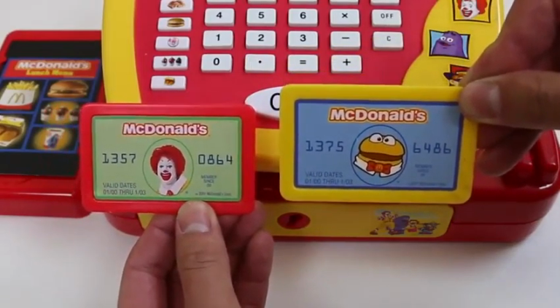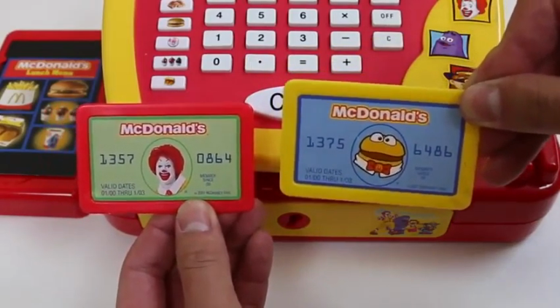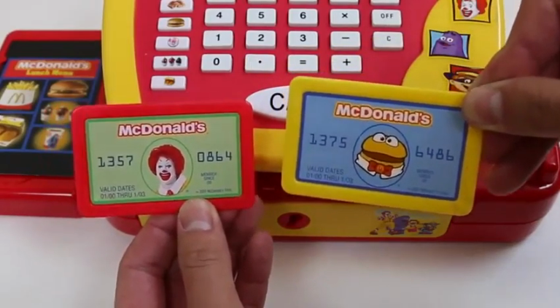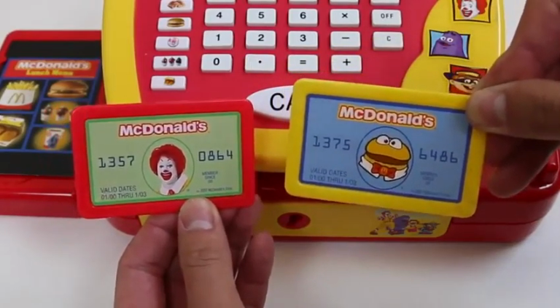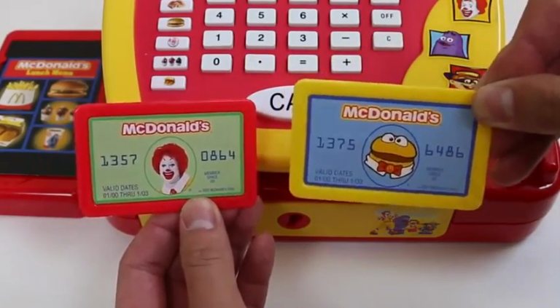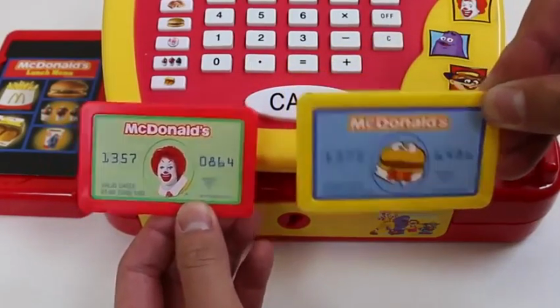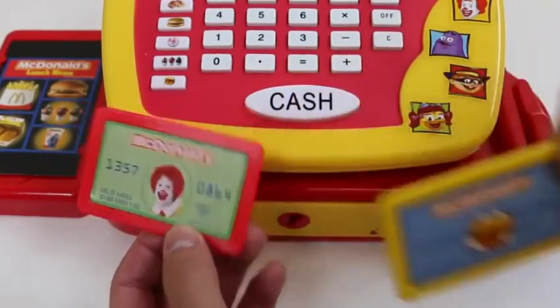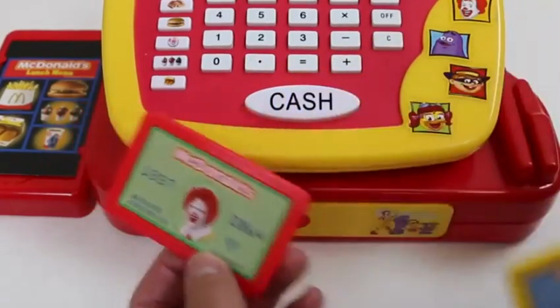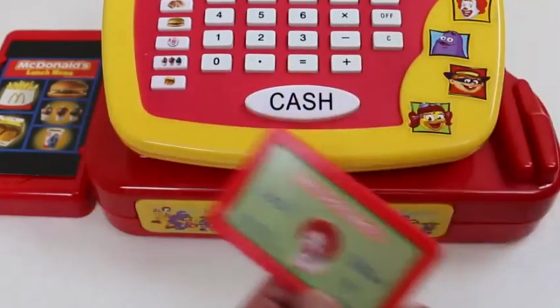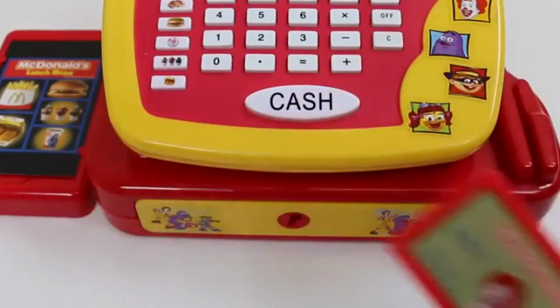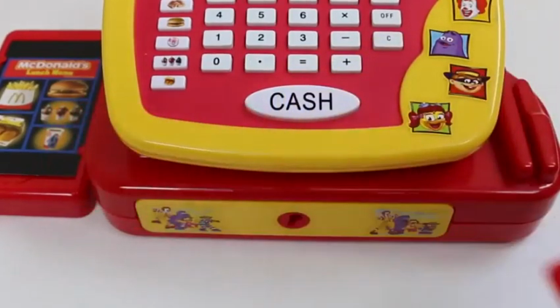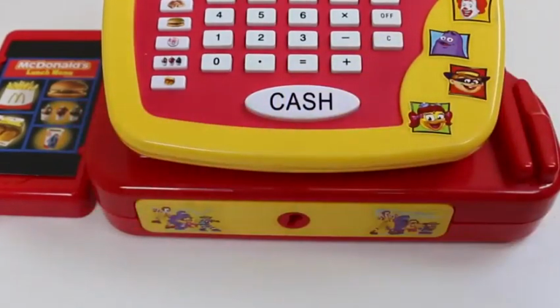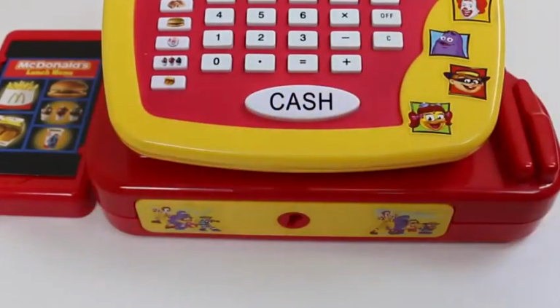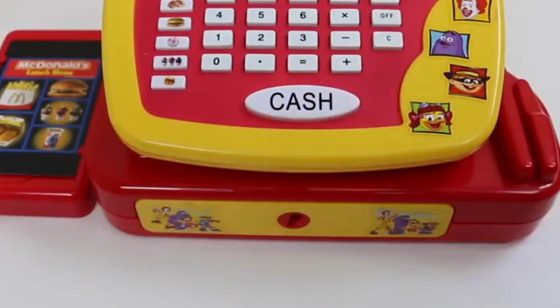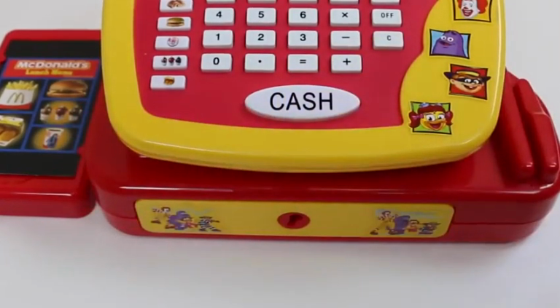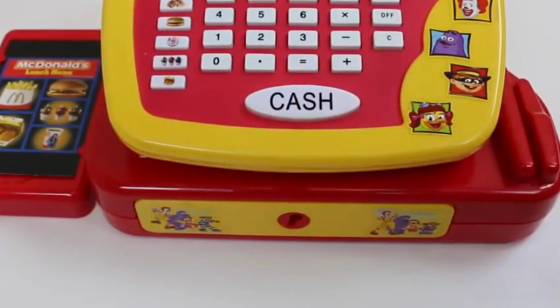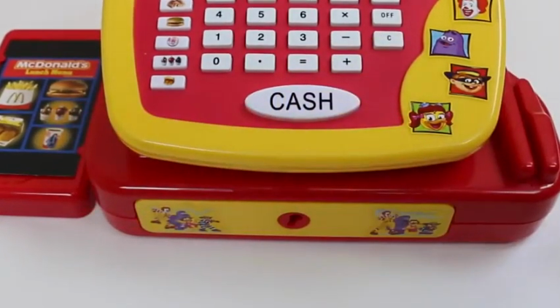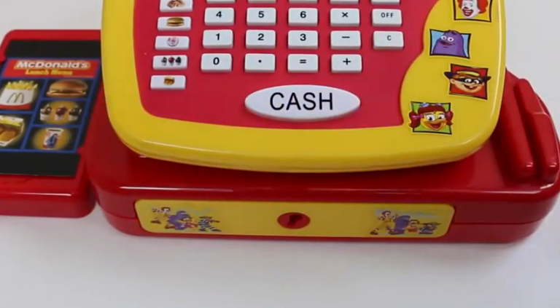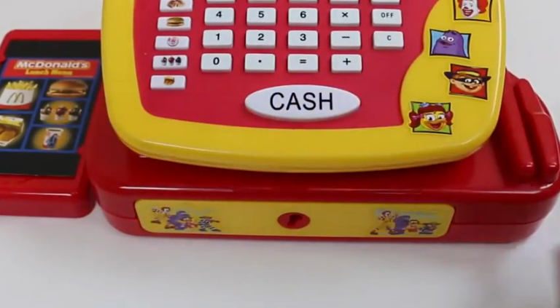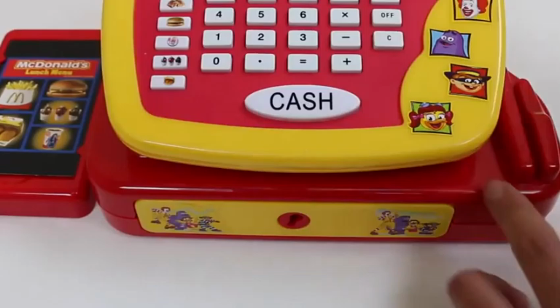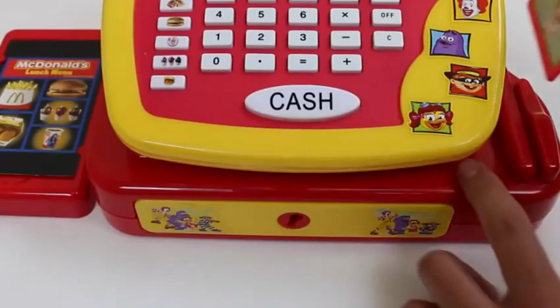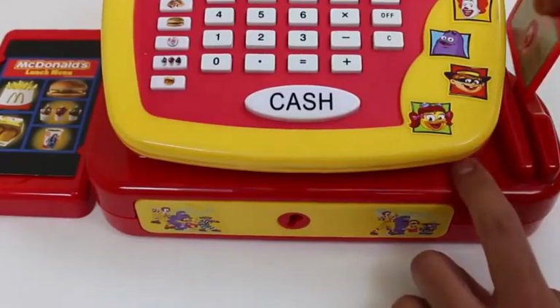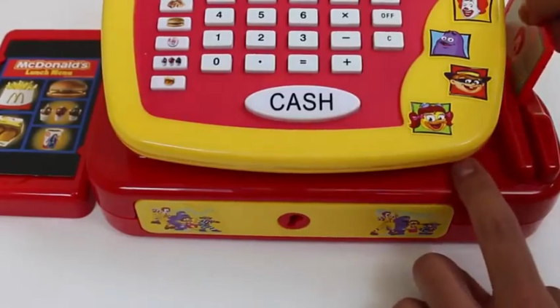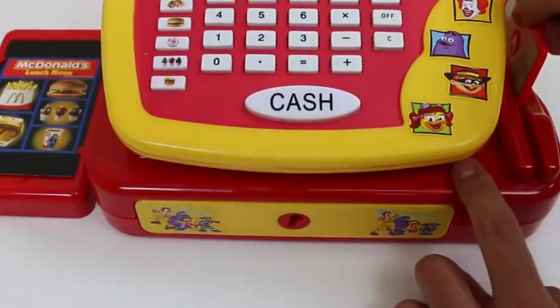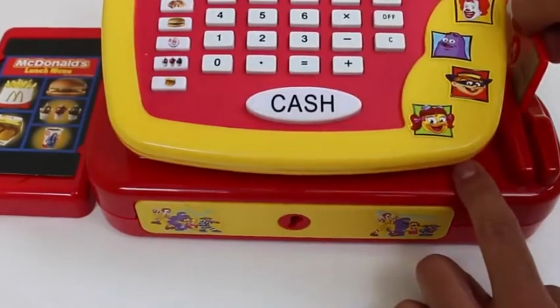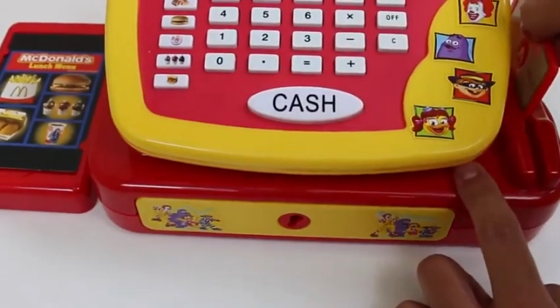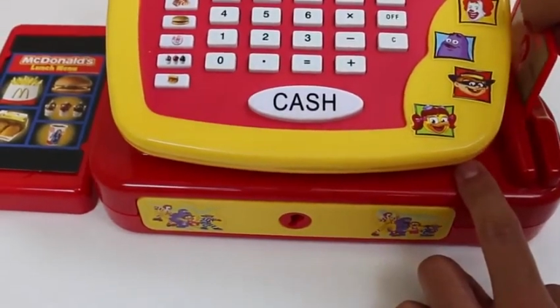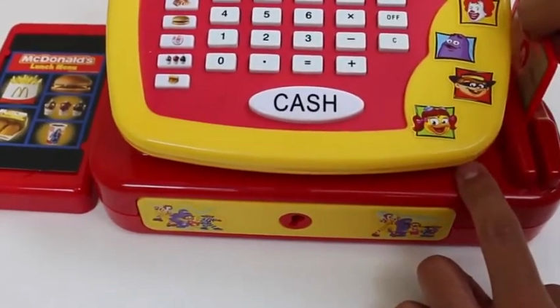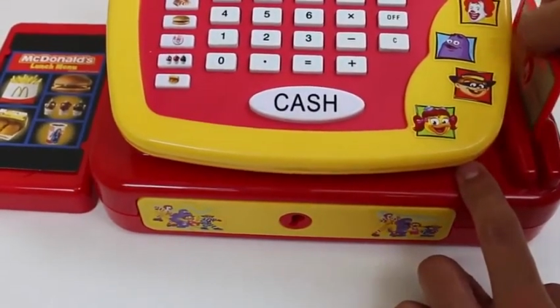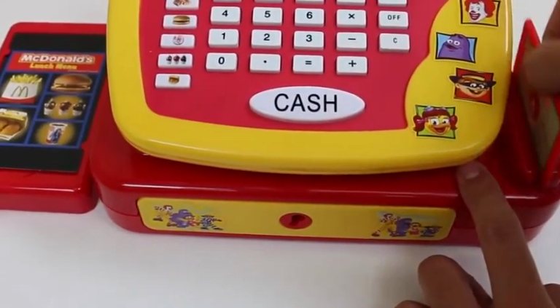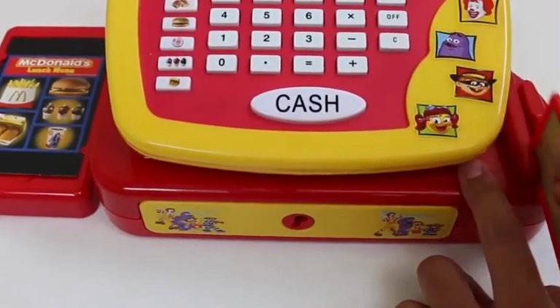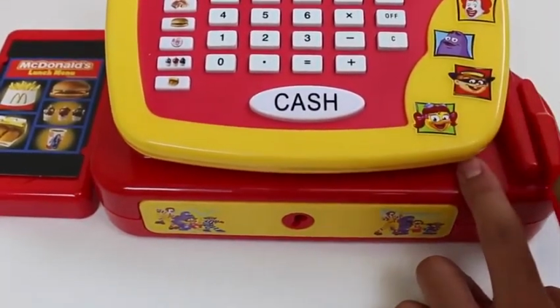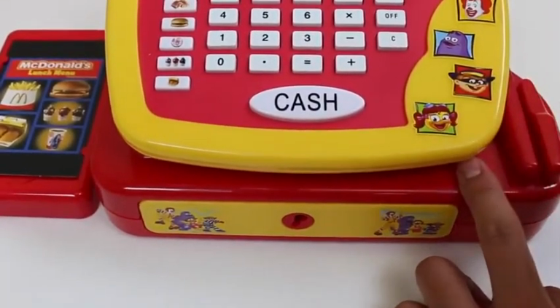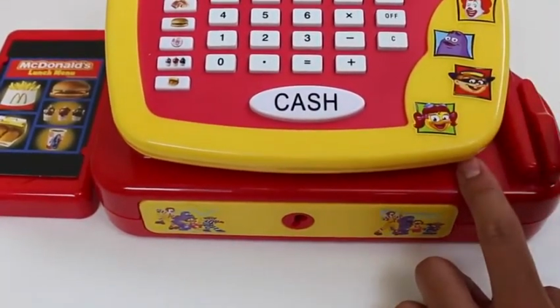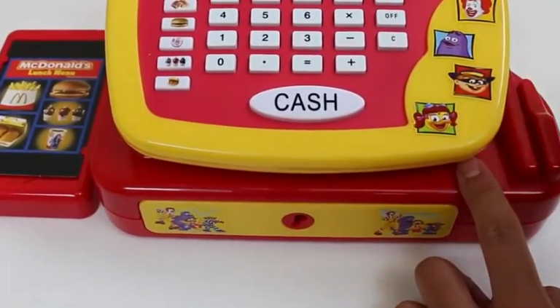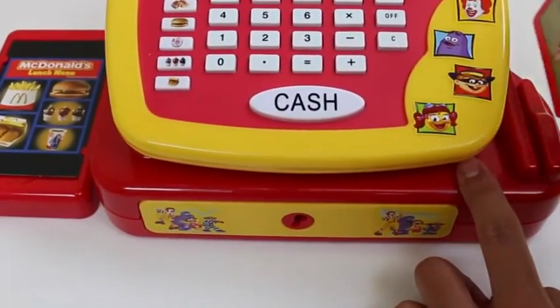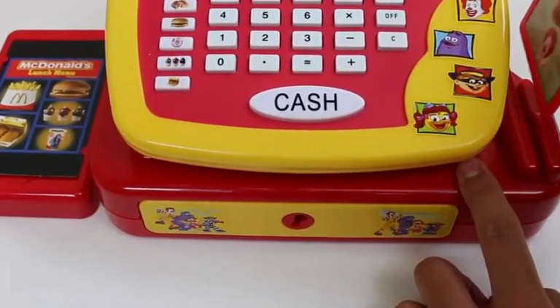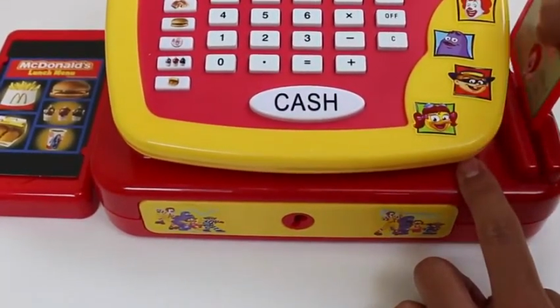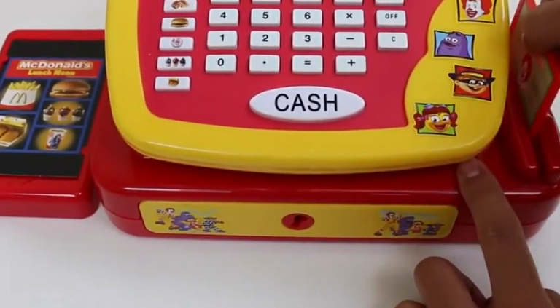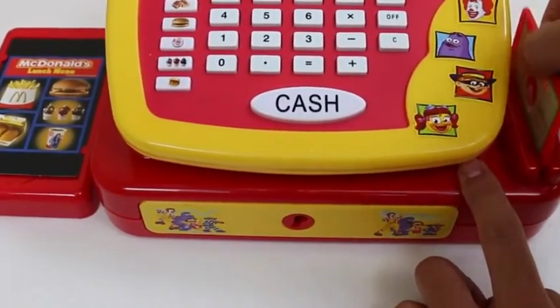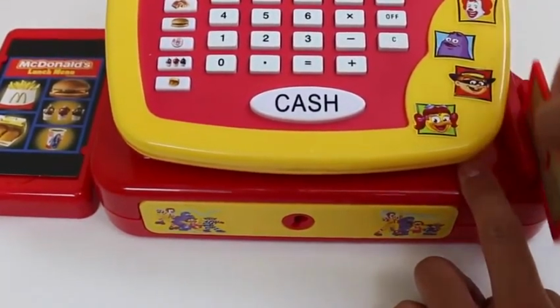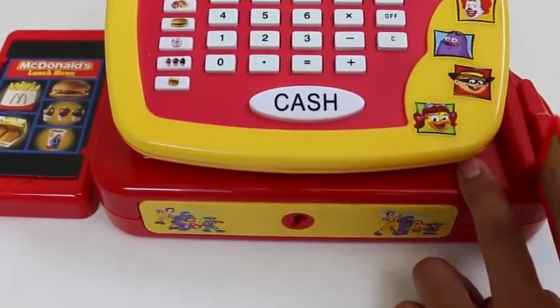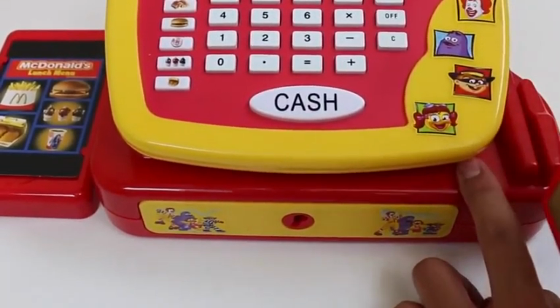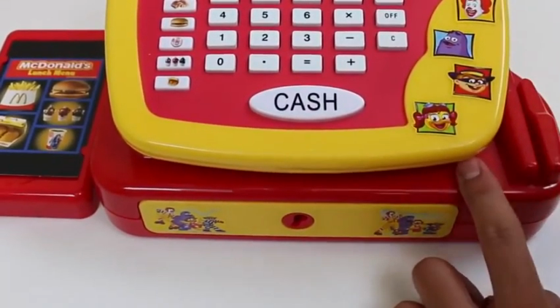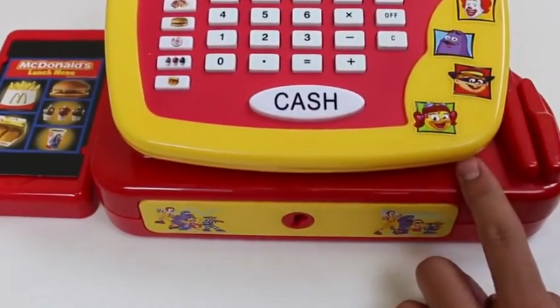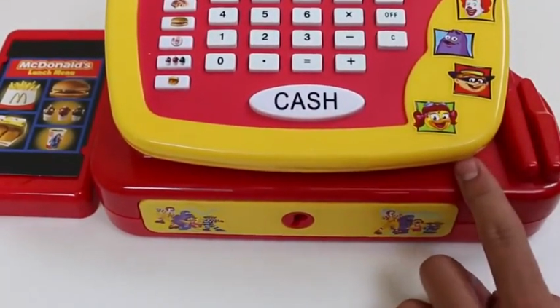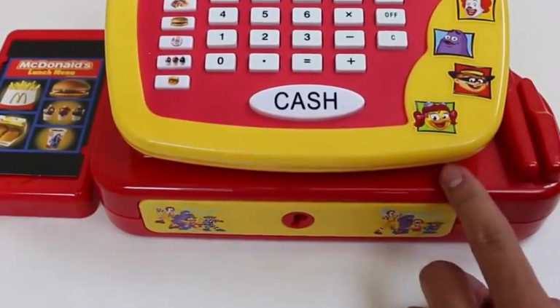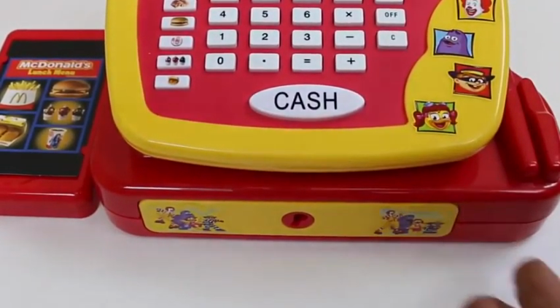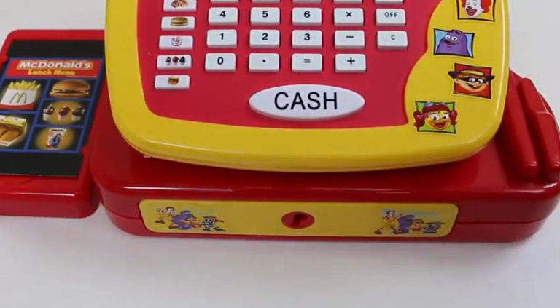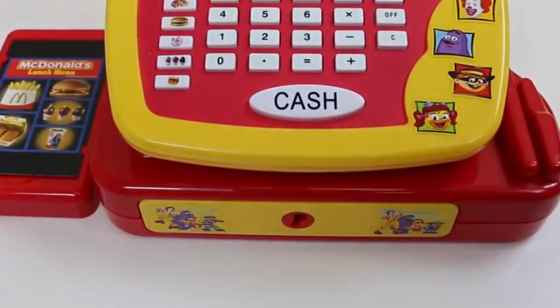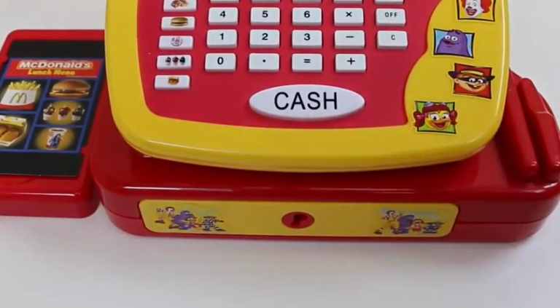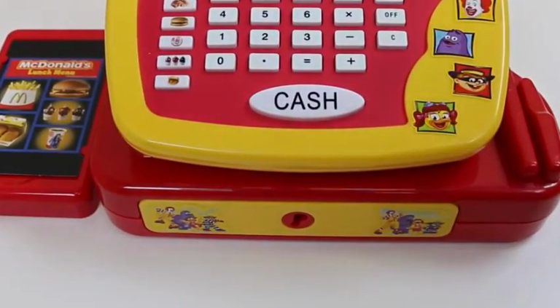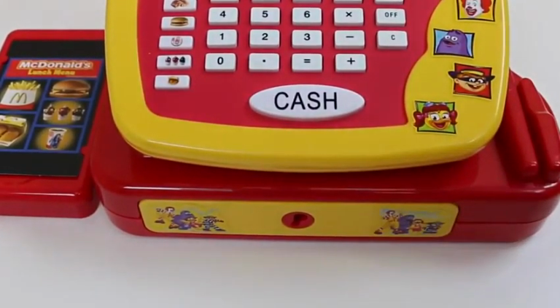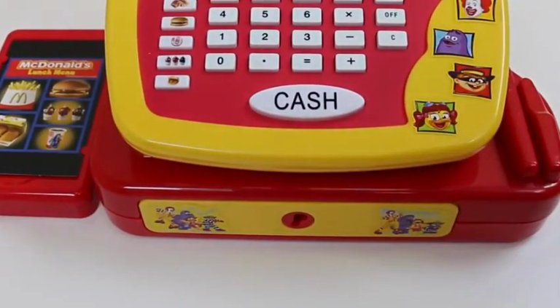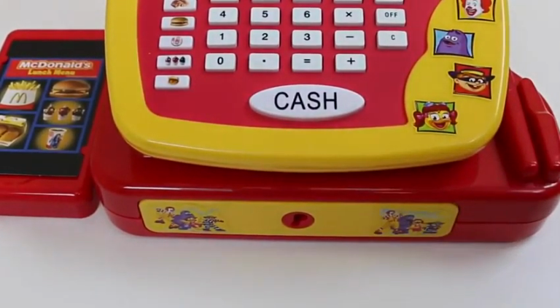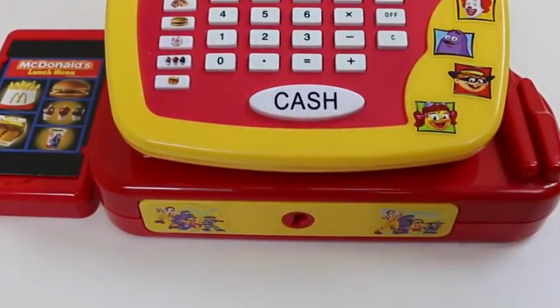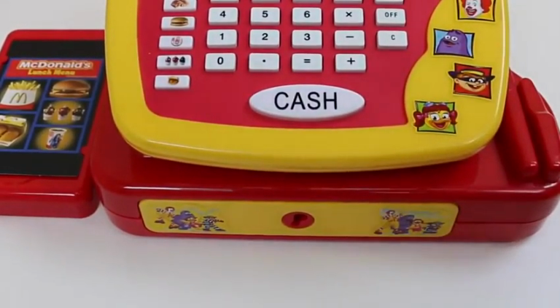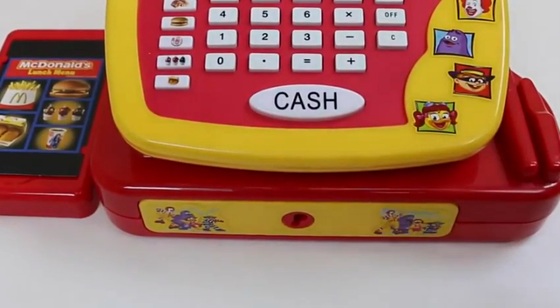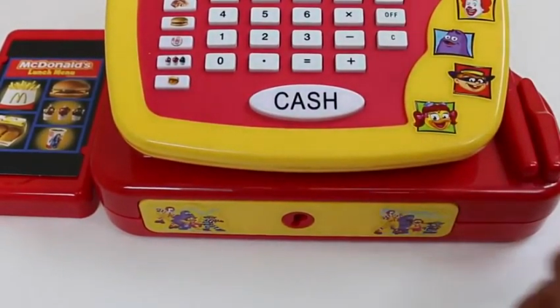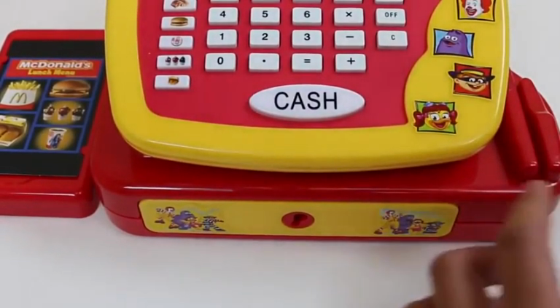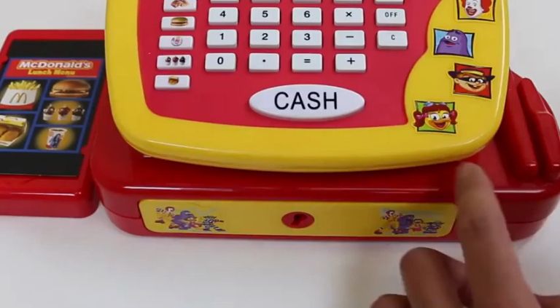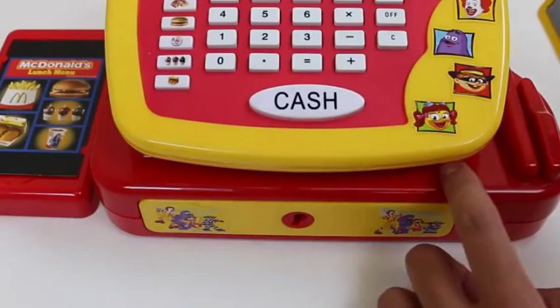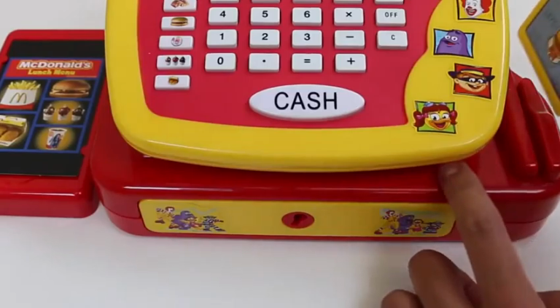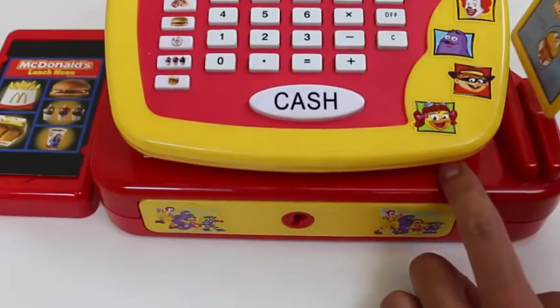Here's Mickey Mouse on the seaplane! Who do you think will win in a water fight - Donald Duck or Mickey Mouse? I'm gonna say Mickey Mouse!